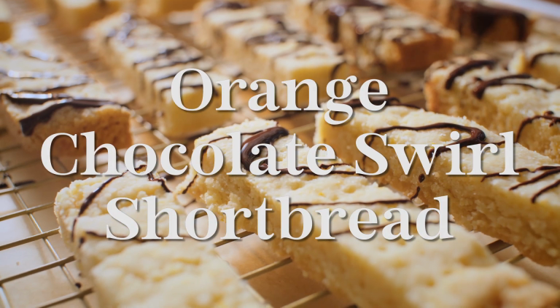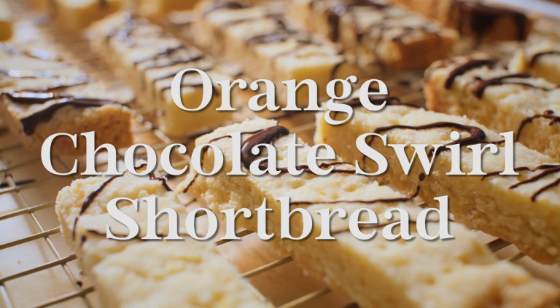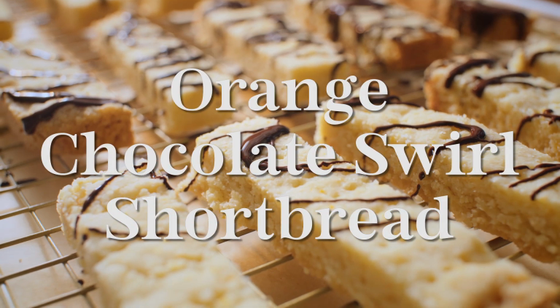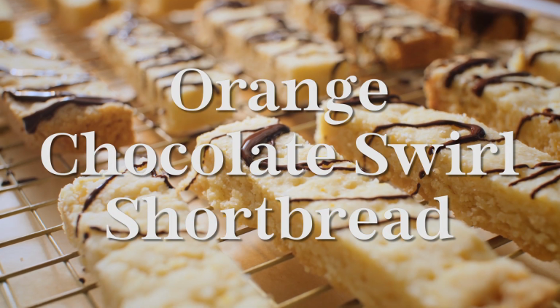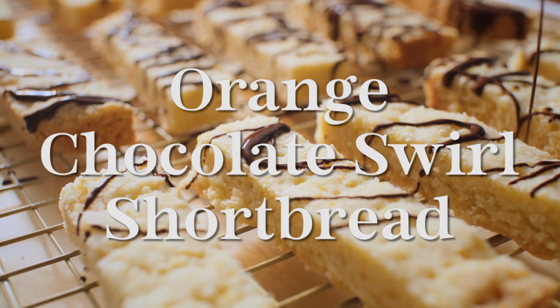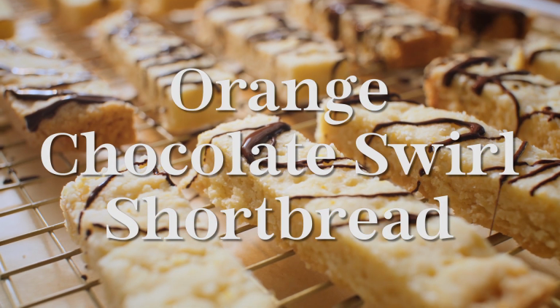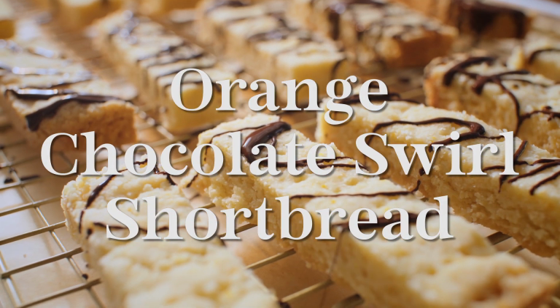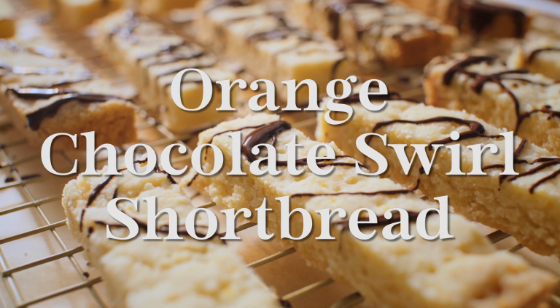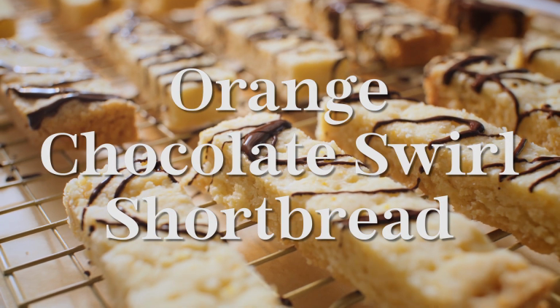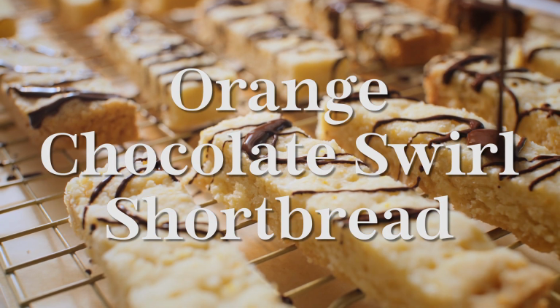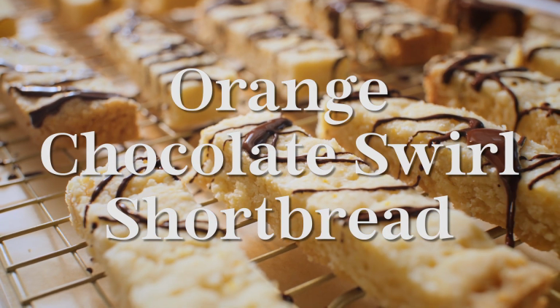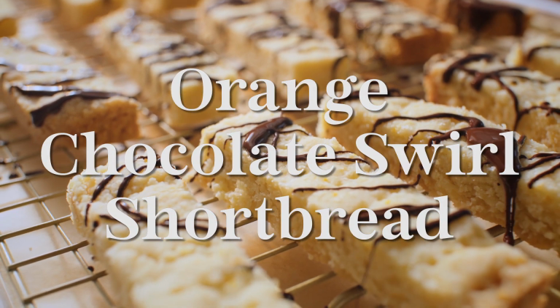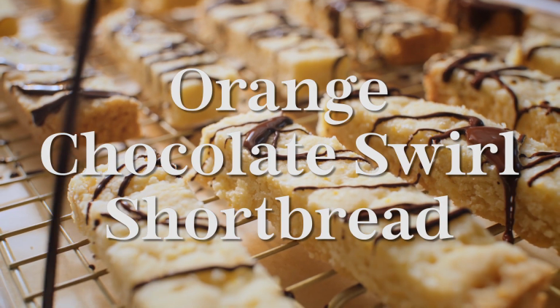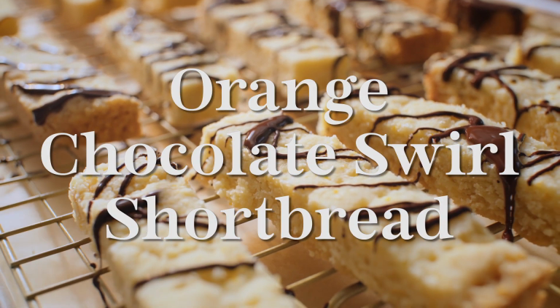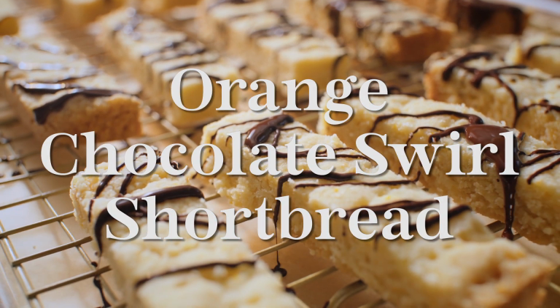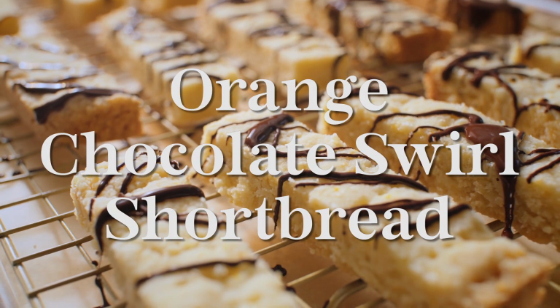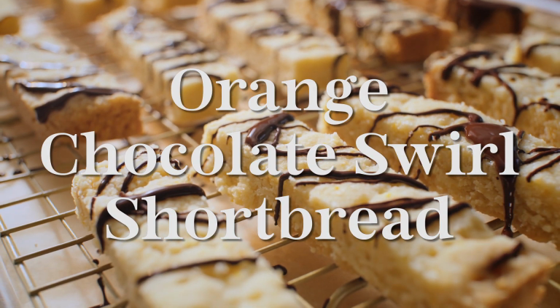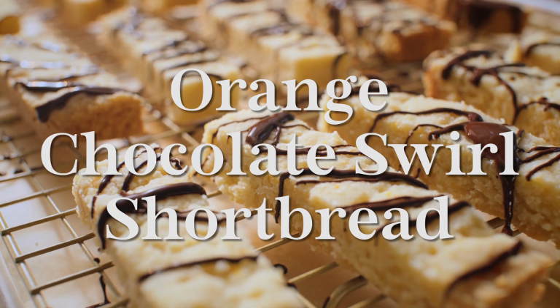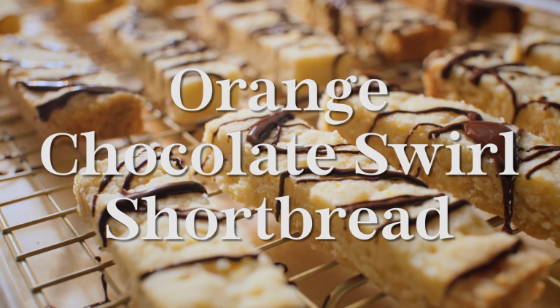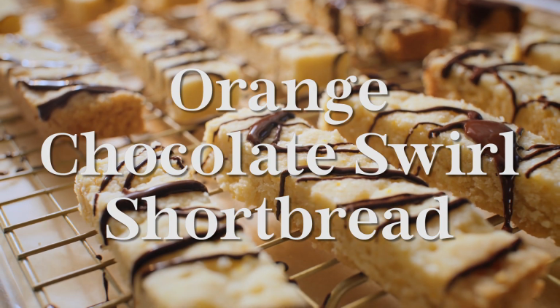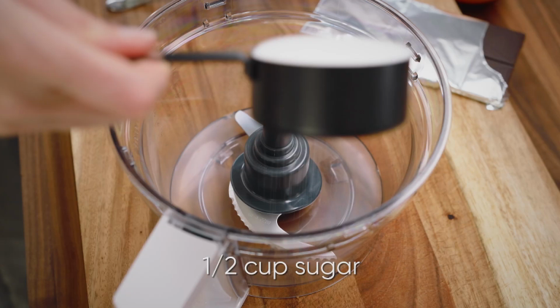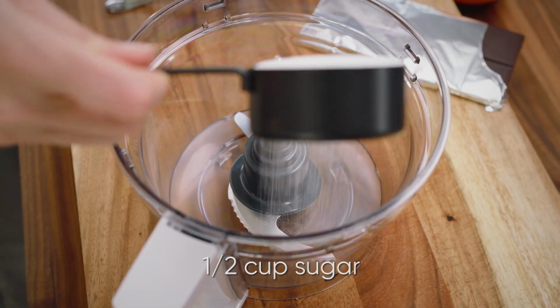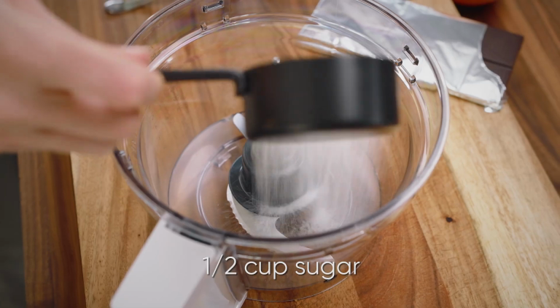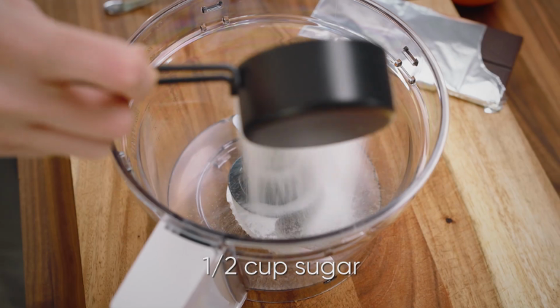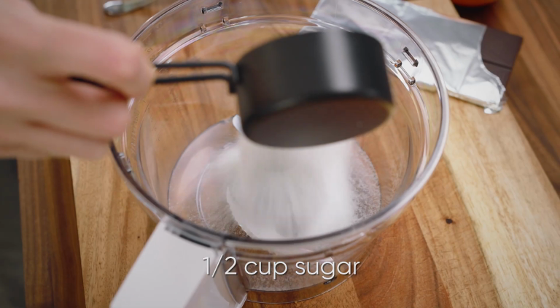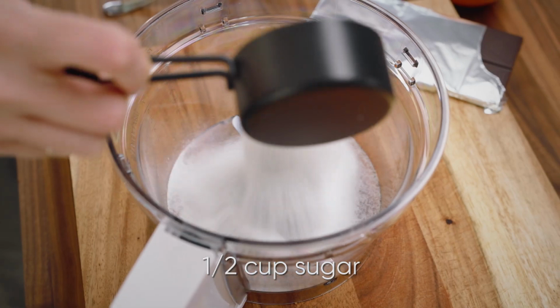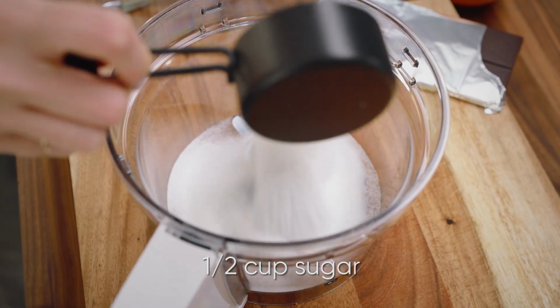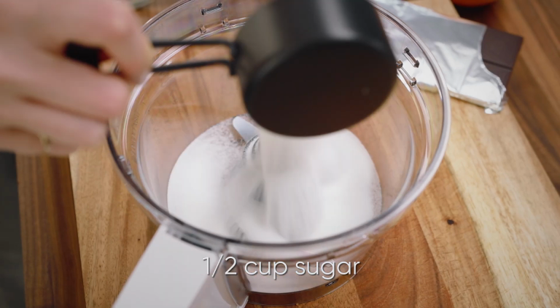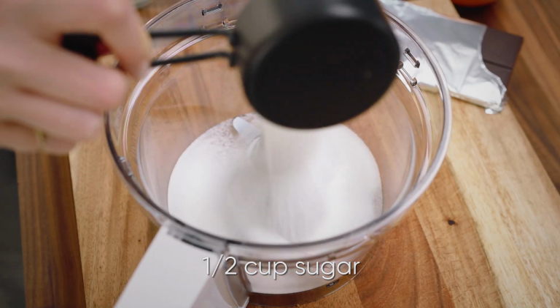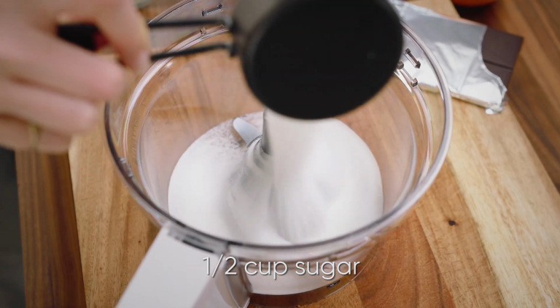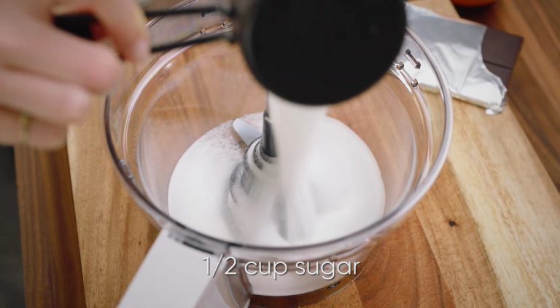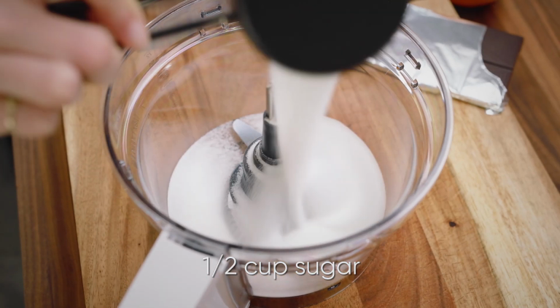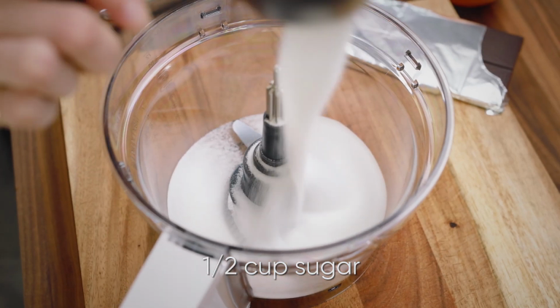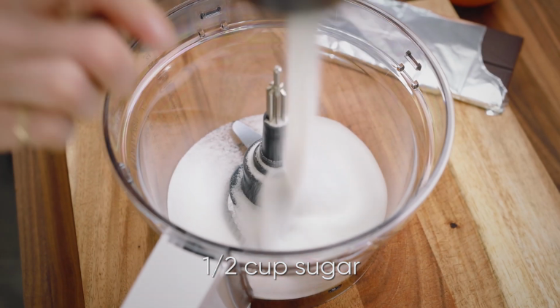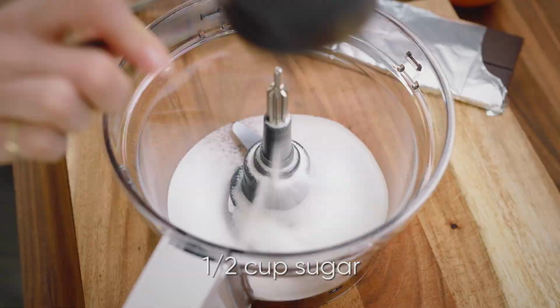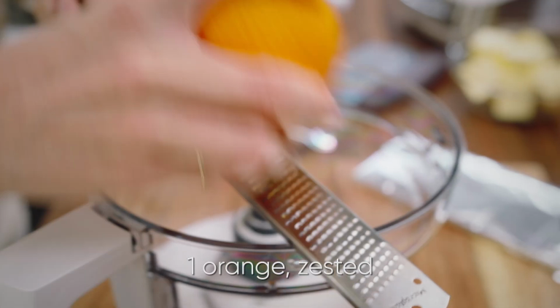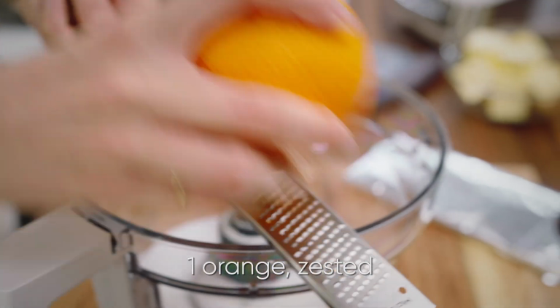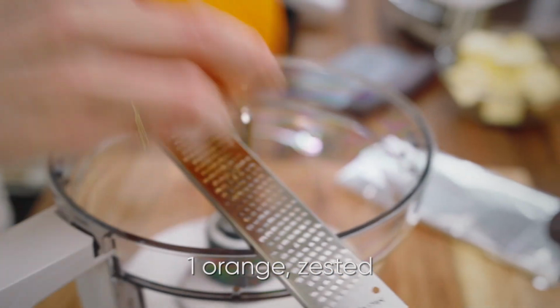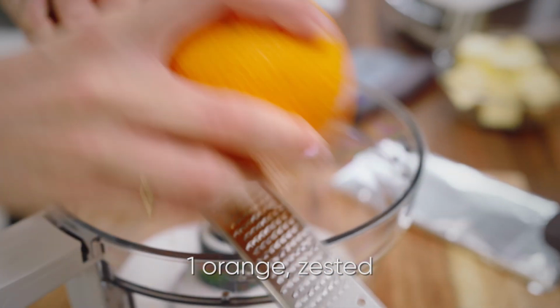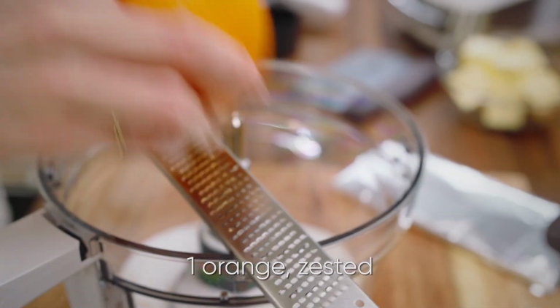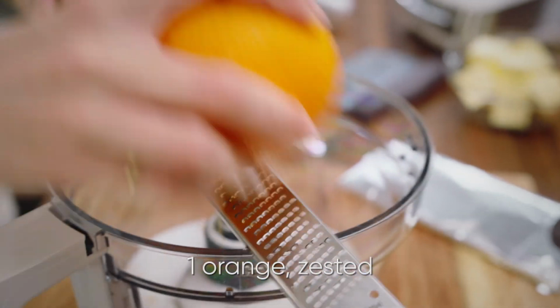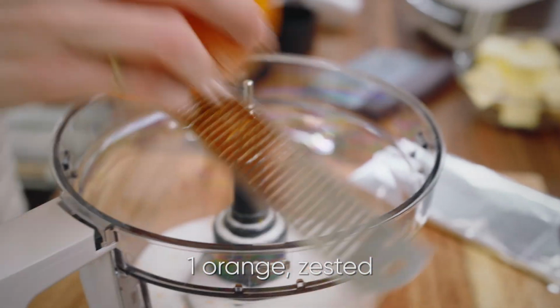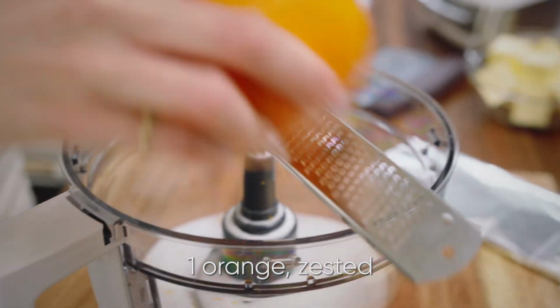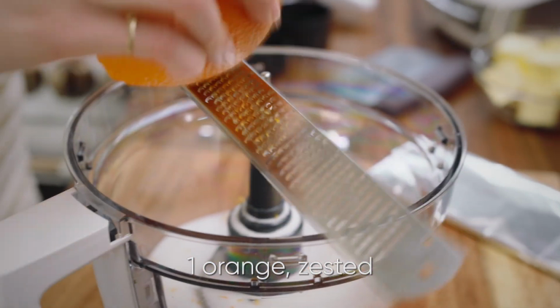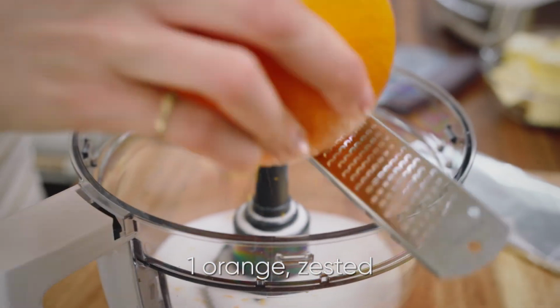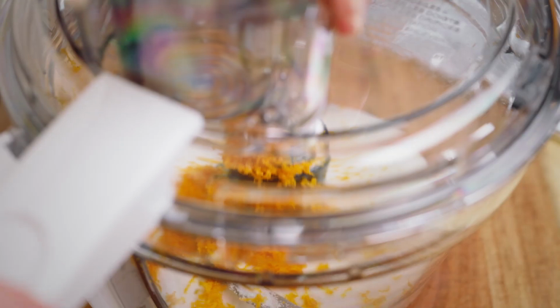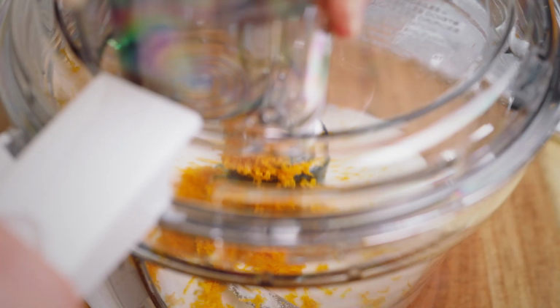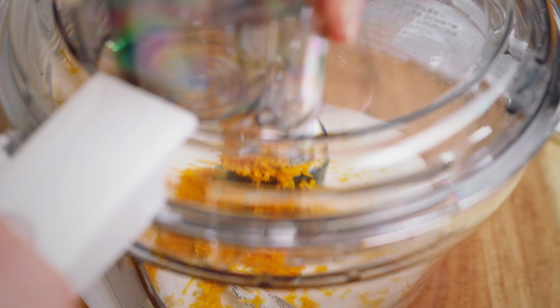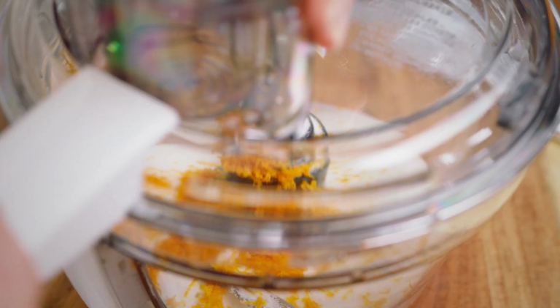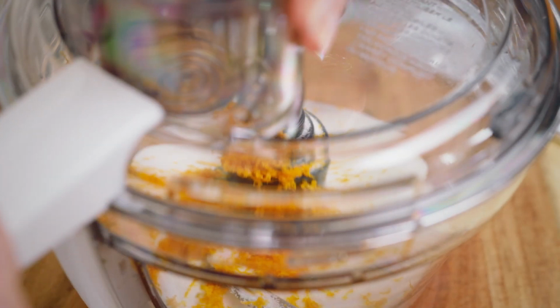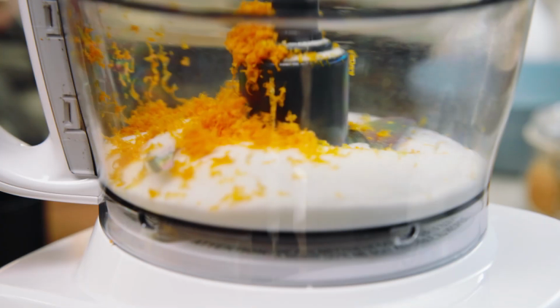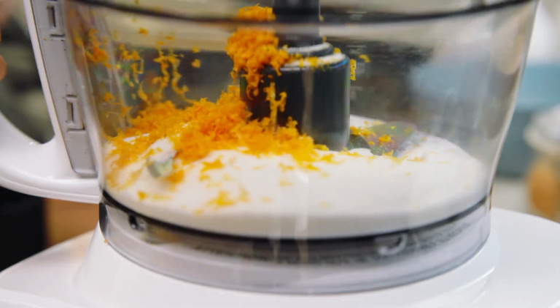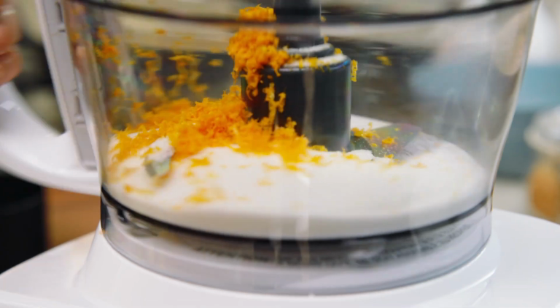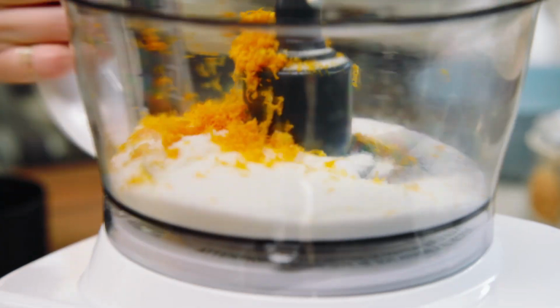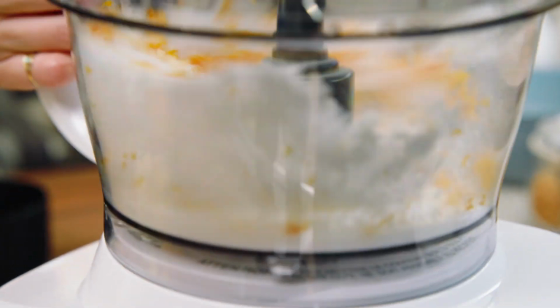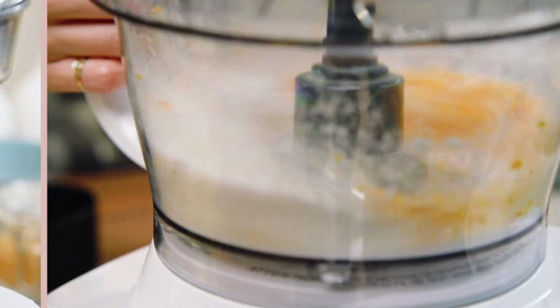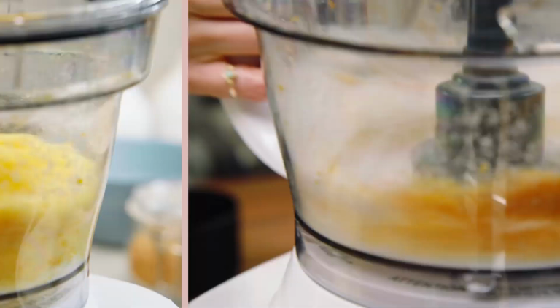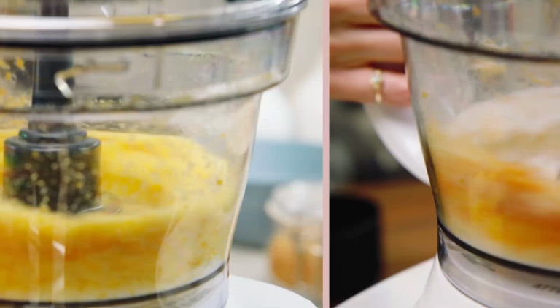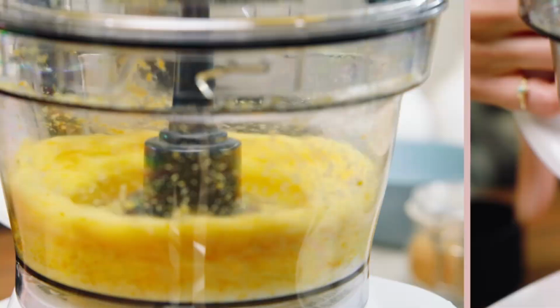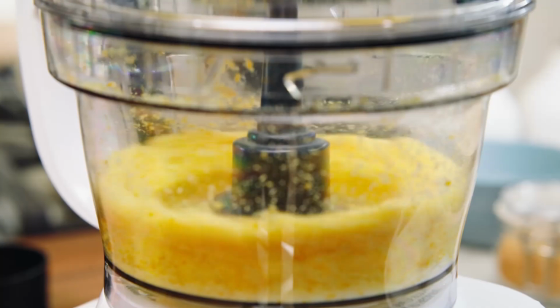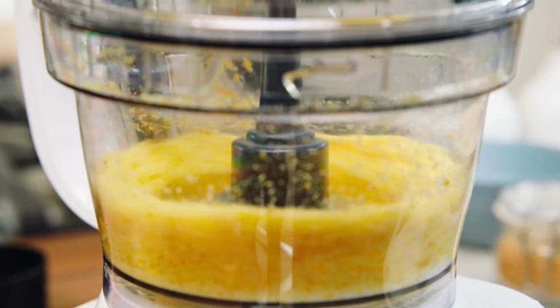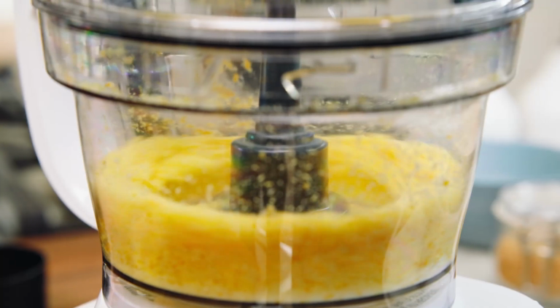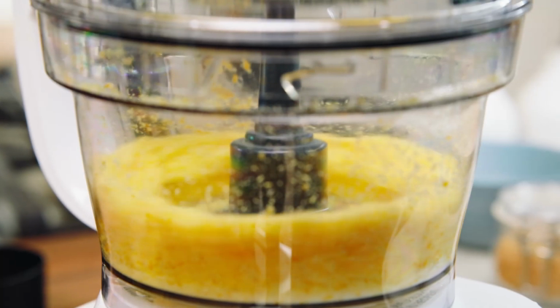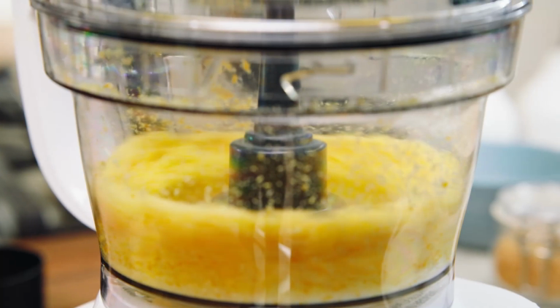For these orange shortbread cookies, add half a cup of sugar and the zest of one orange into a food processor and pulse until the sugar turns orange.